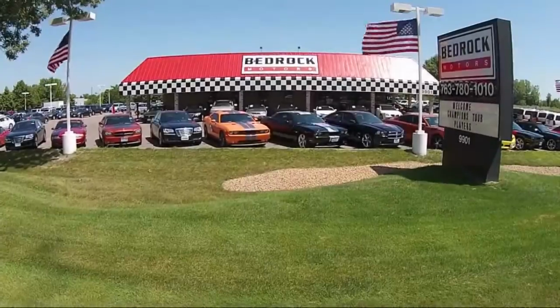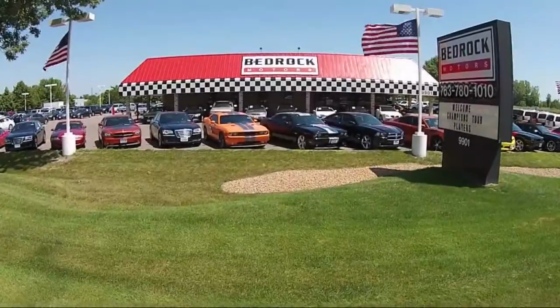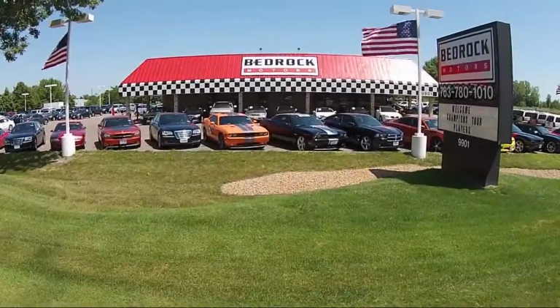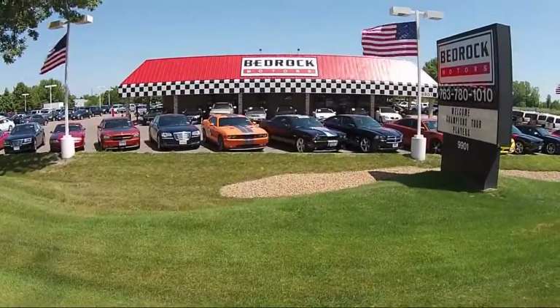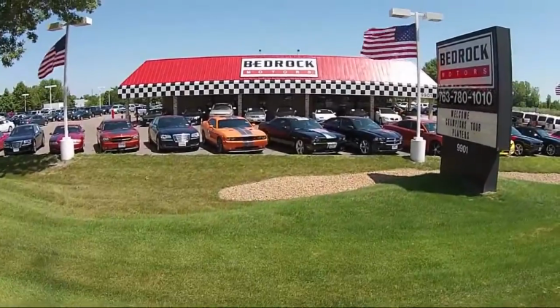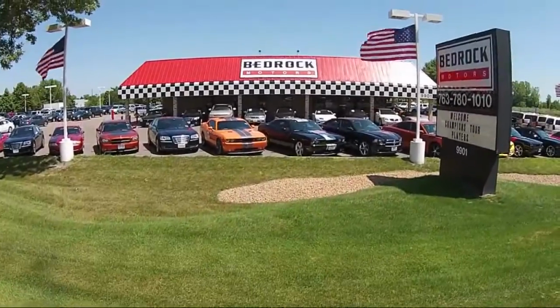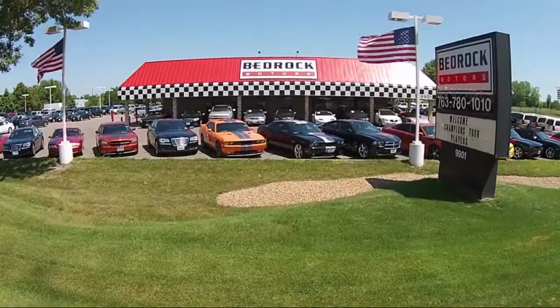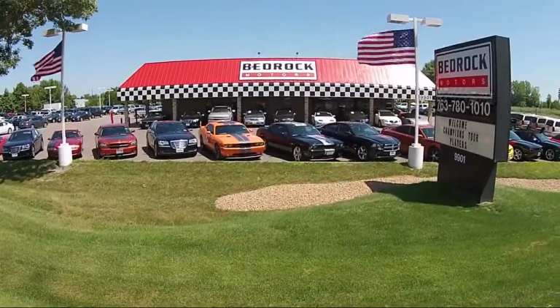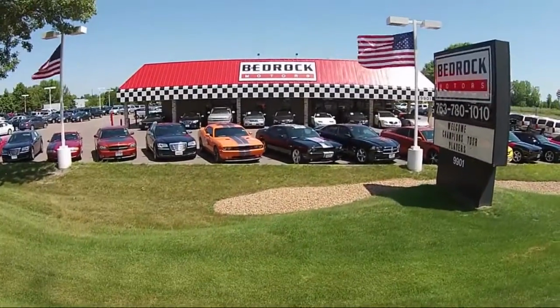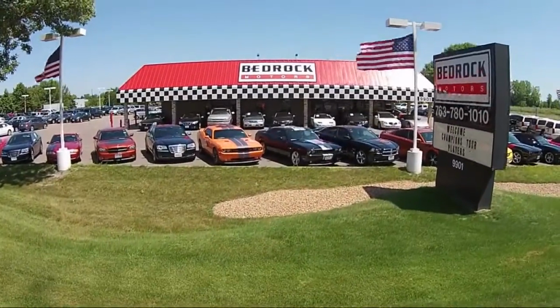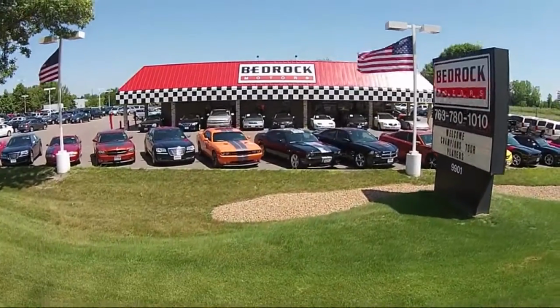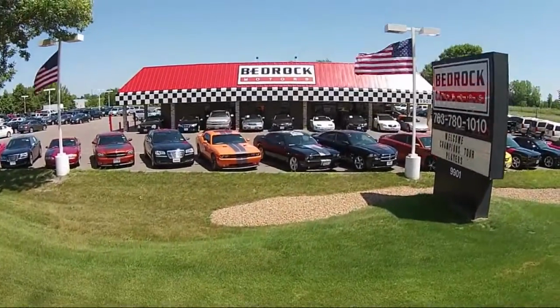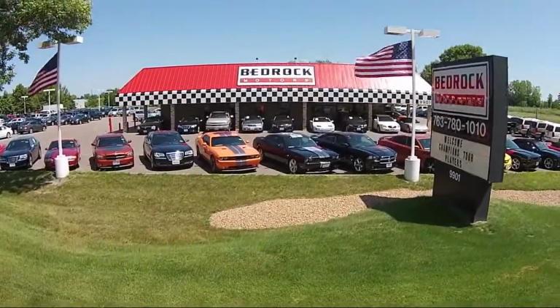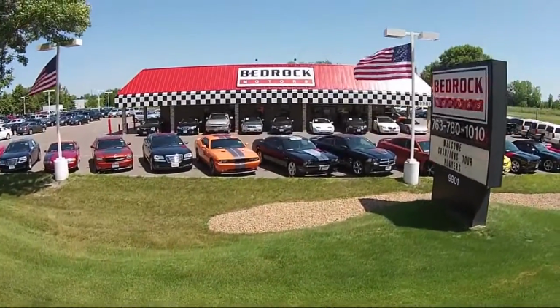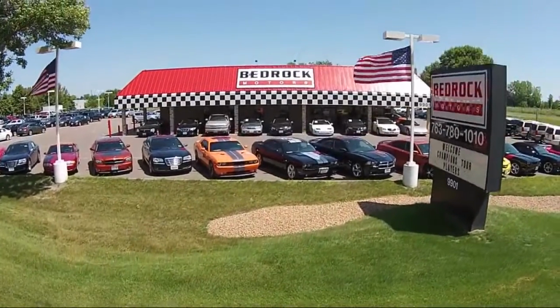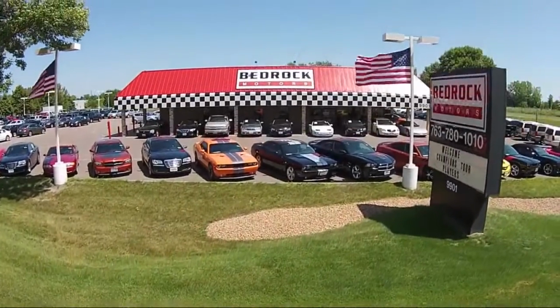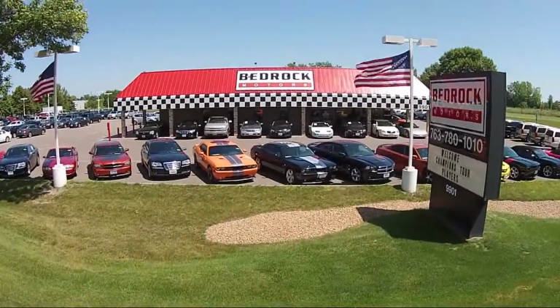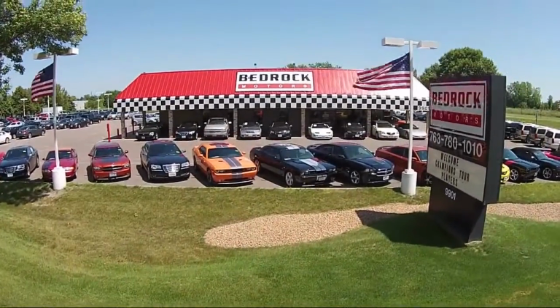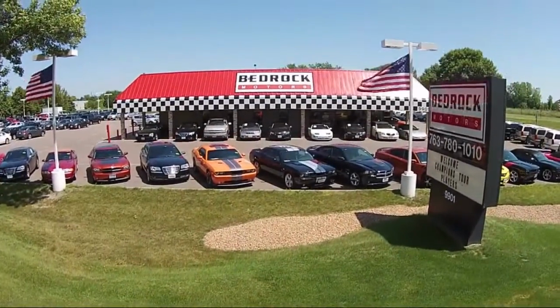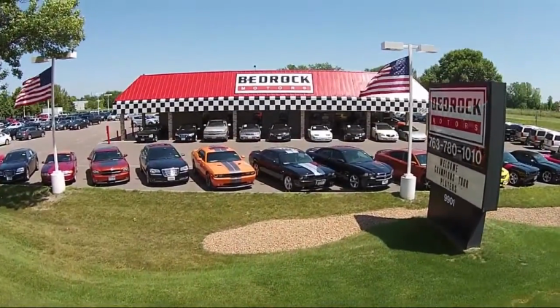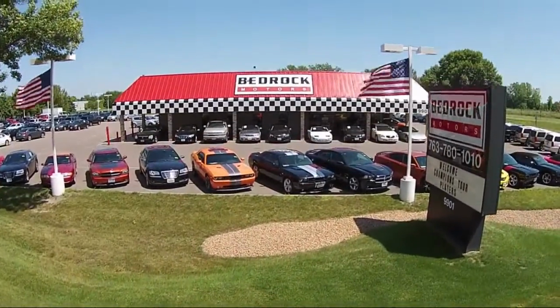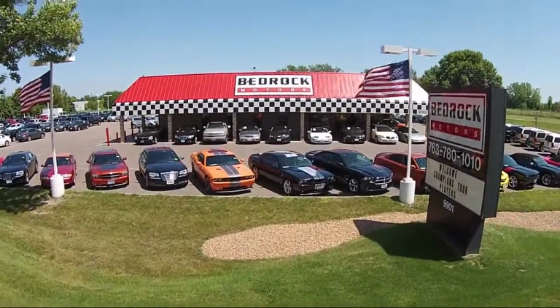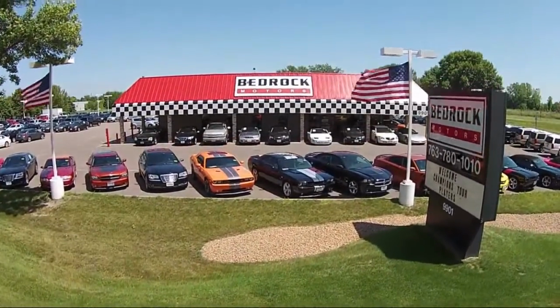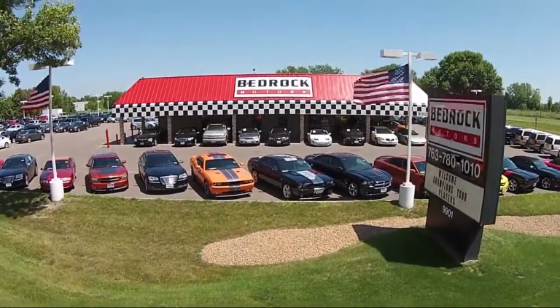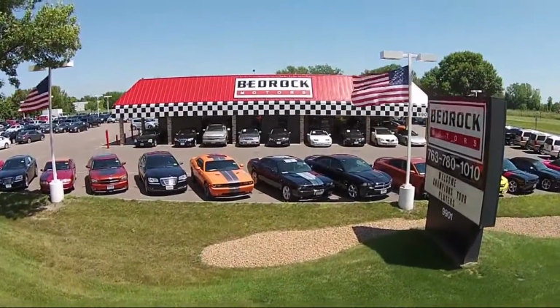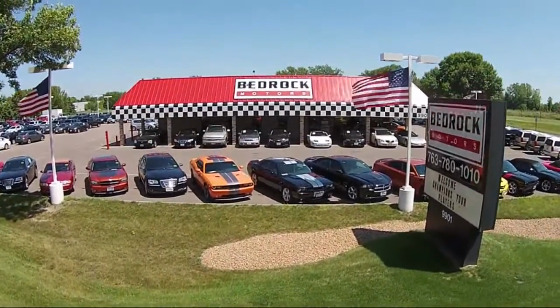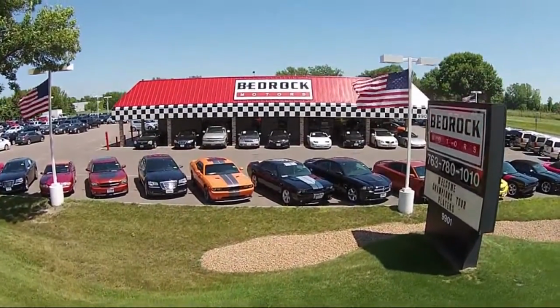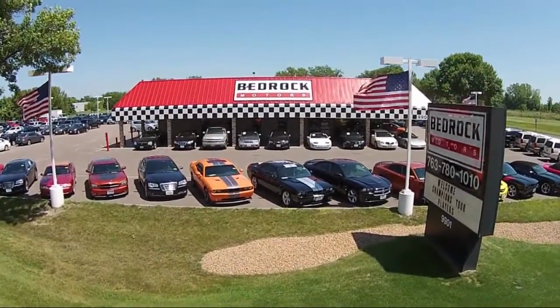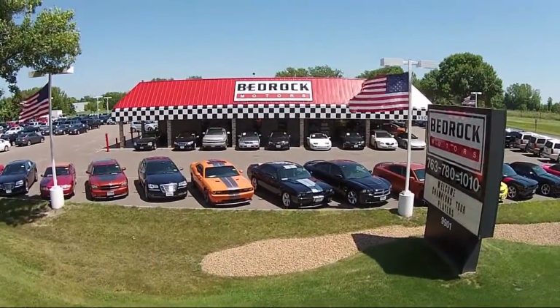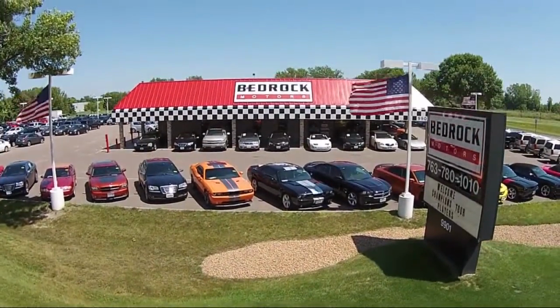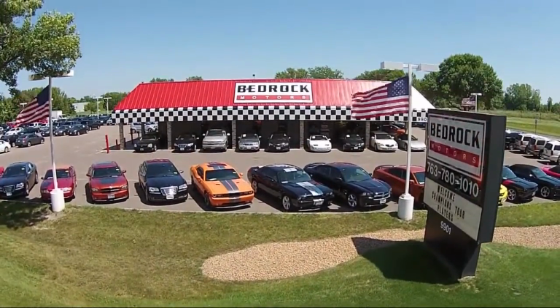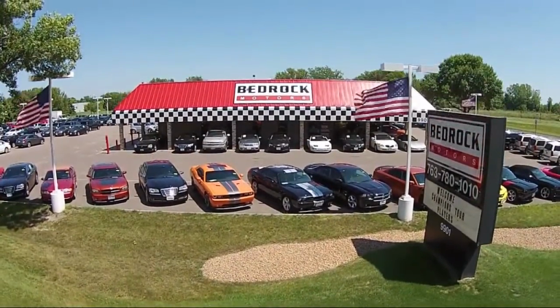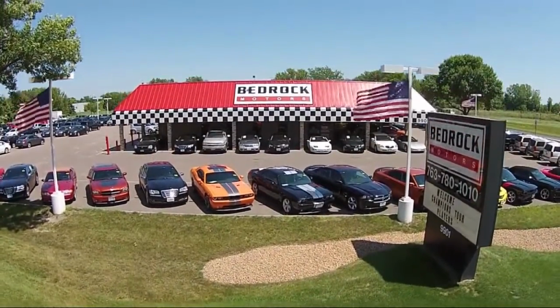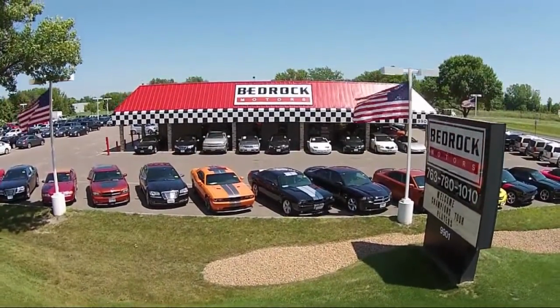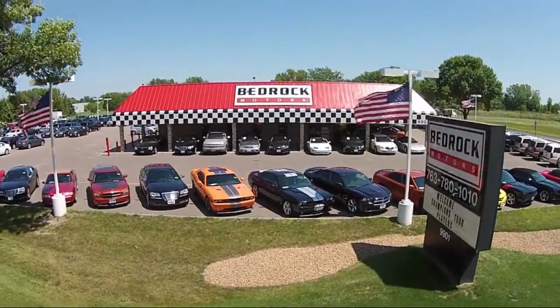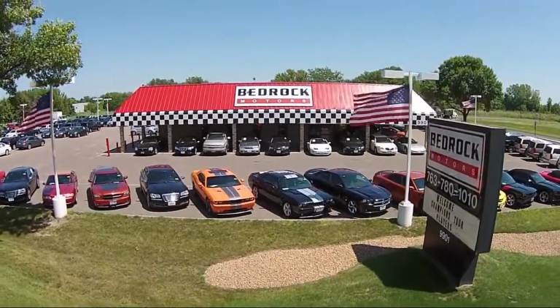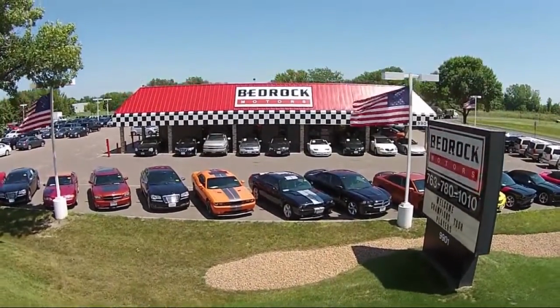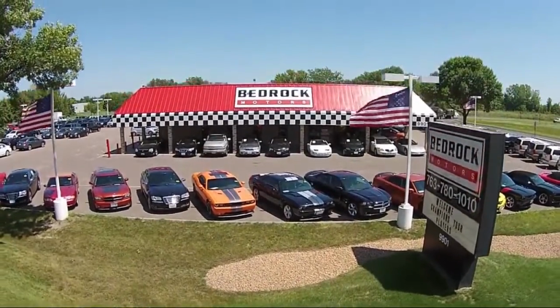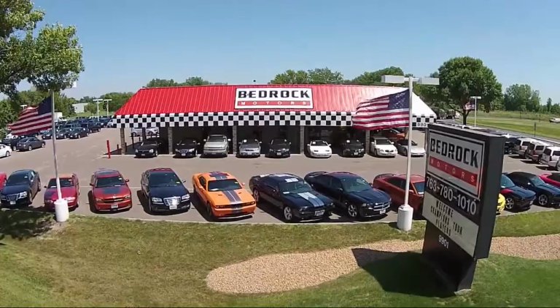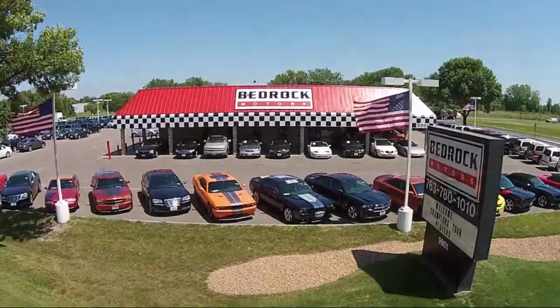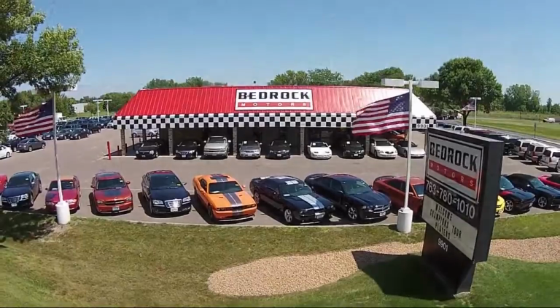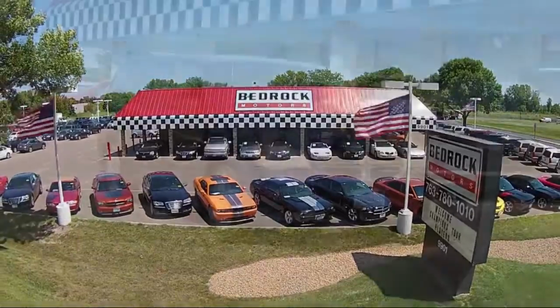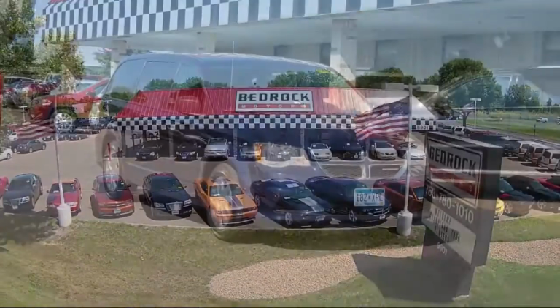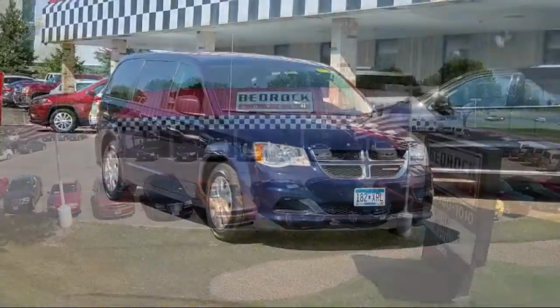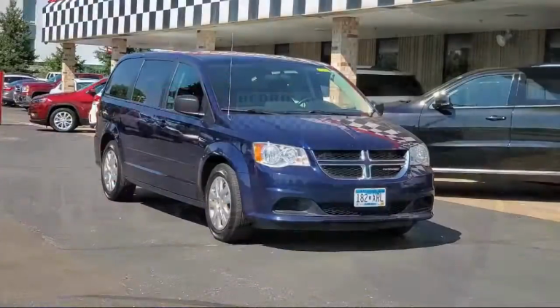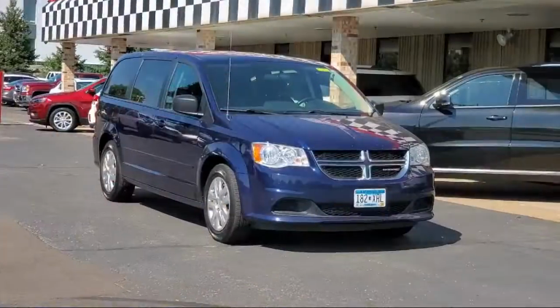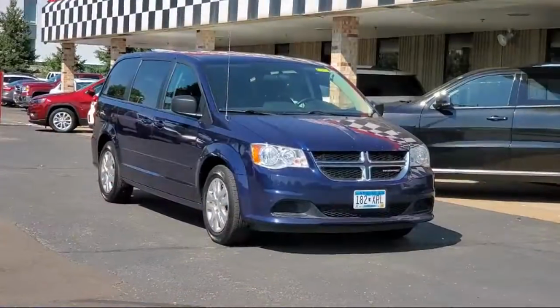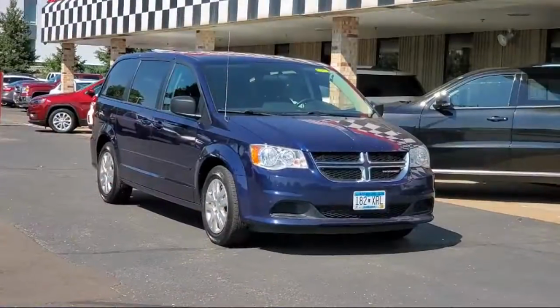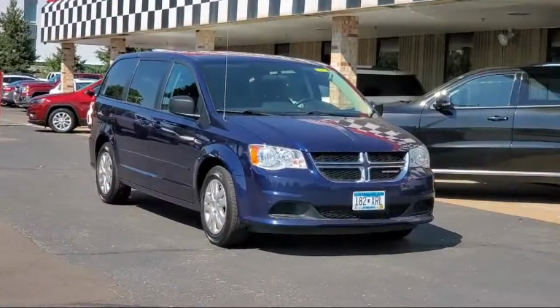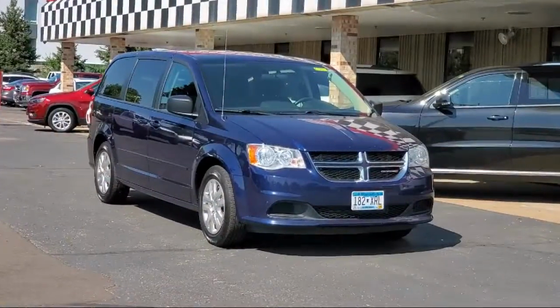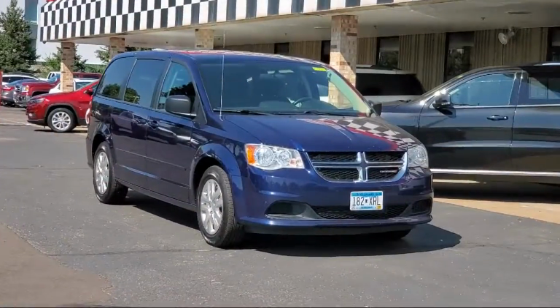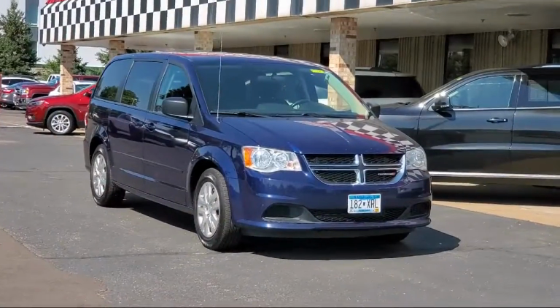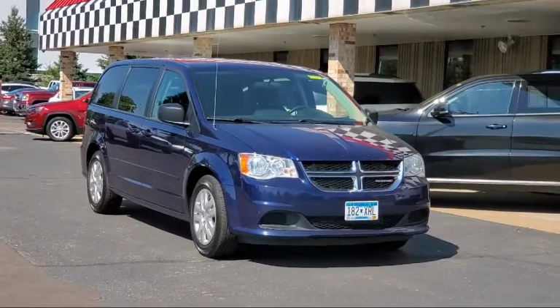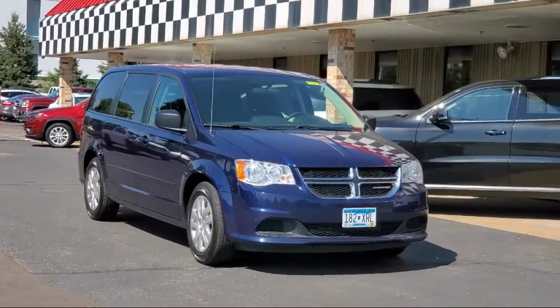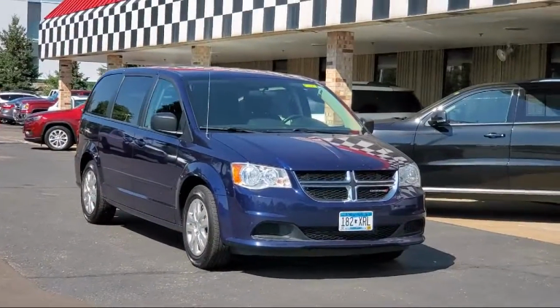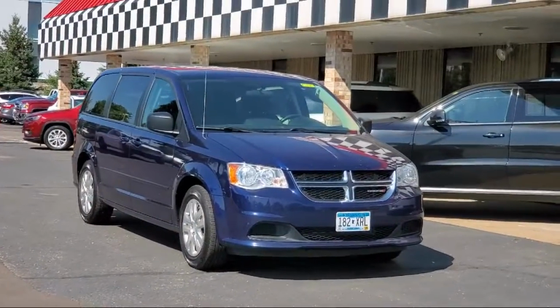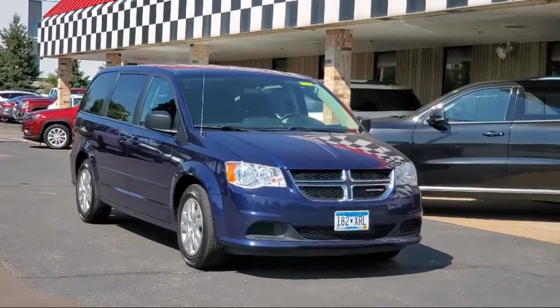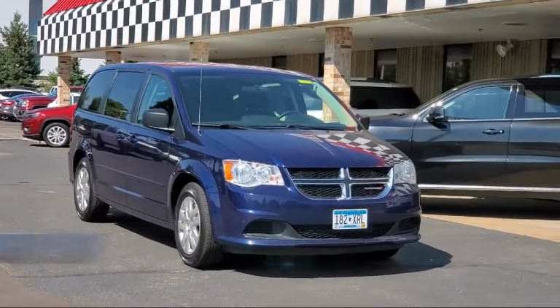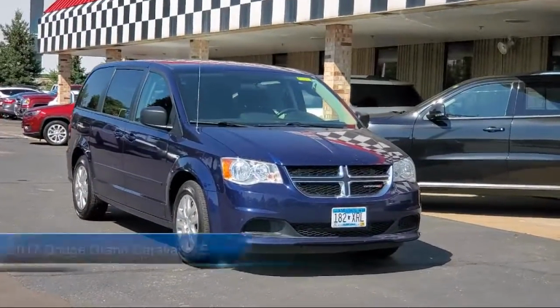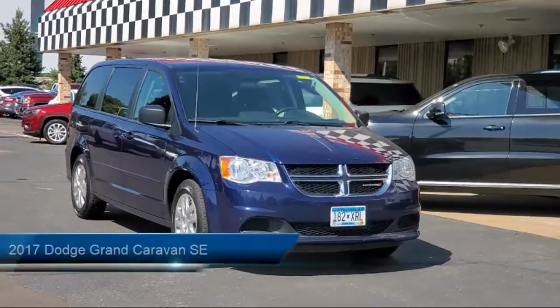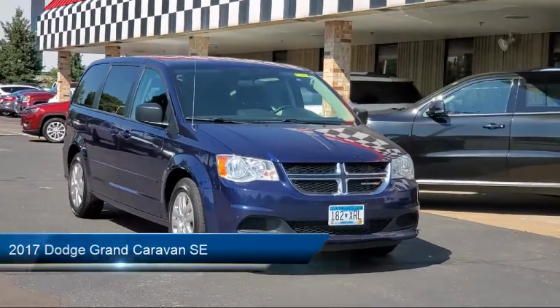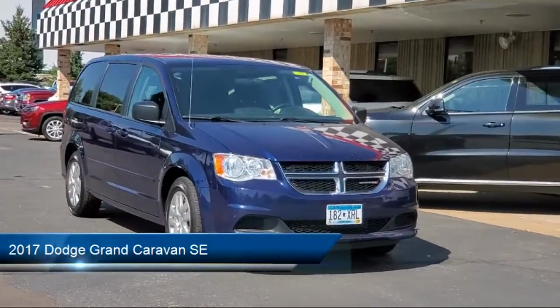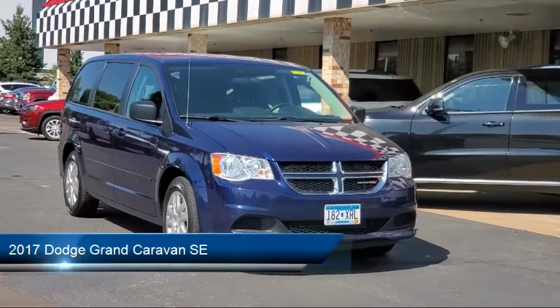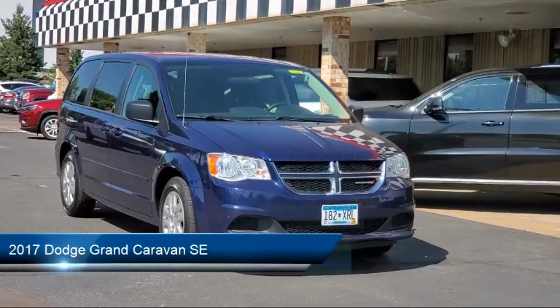Welcome to Bedrock Motors, the Upper Midwest's largest auto wholesale arc. Here's a look at another one of our great vehicles in our inventory.